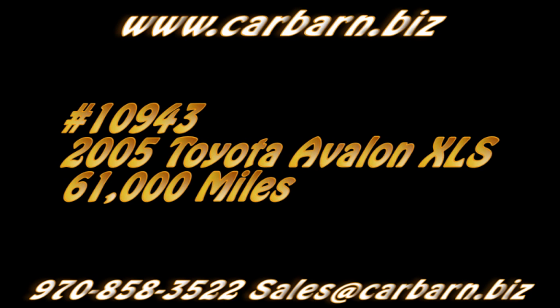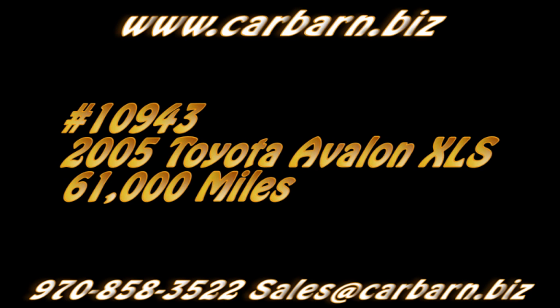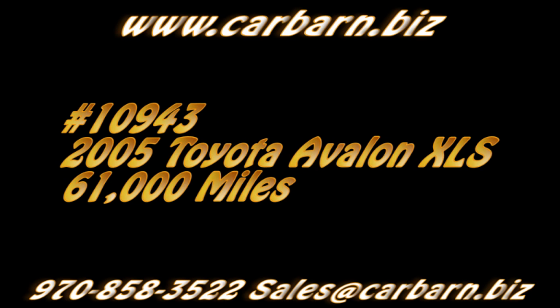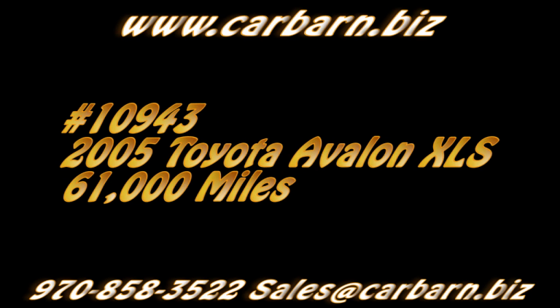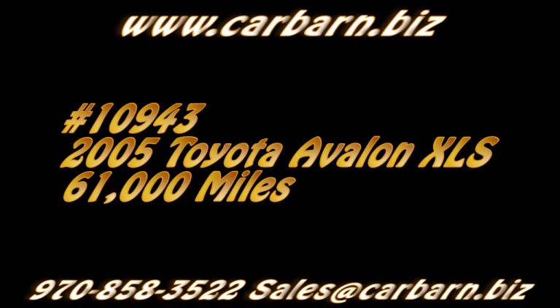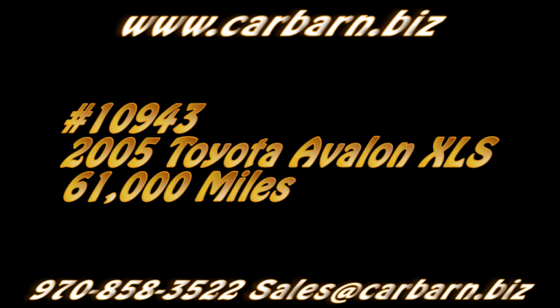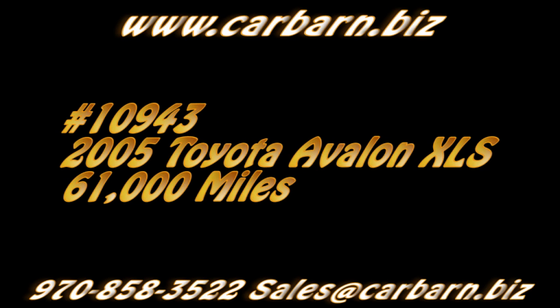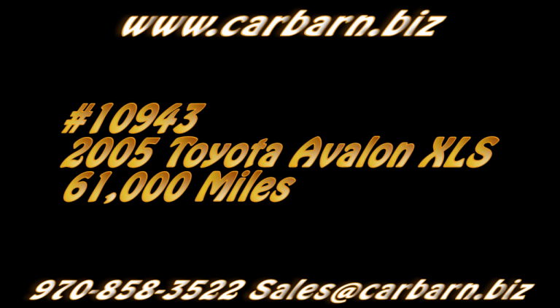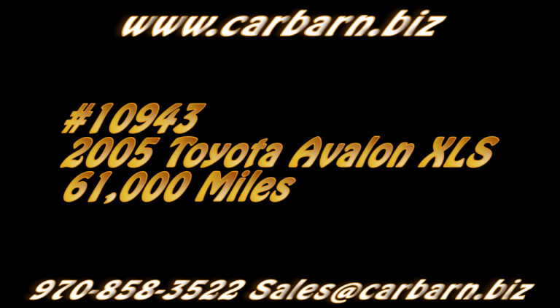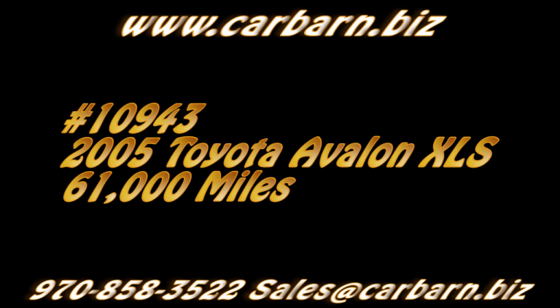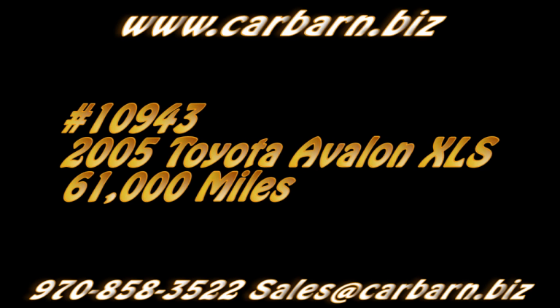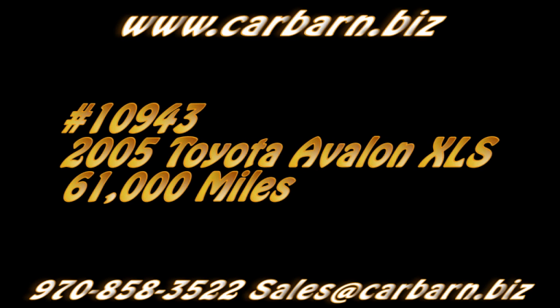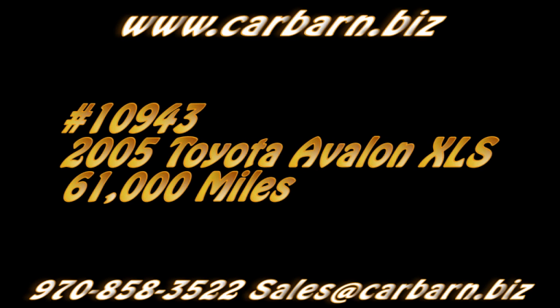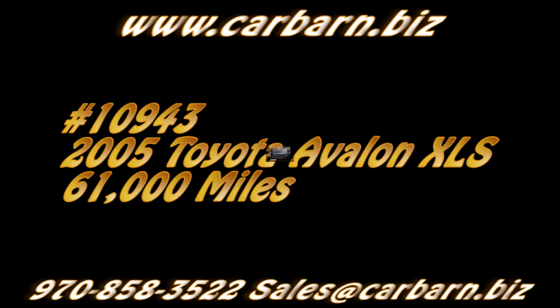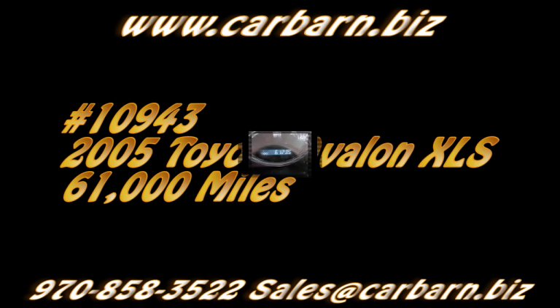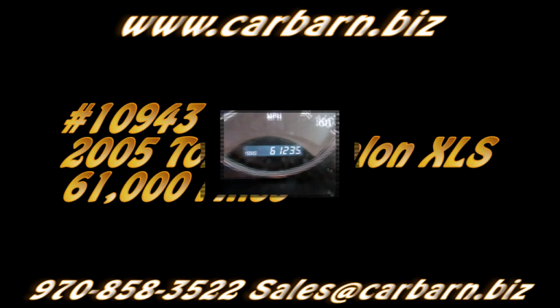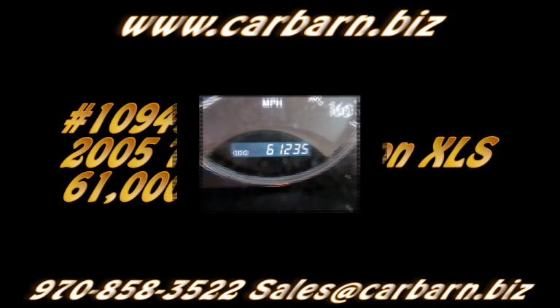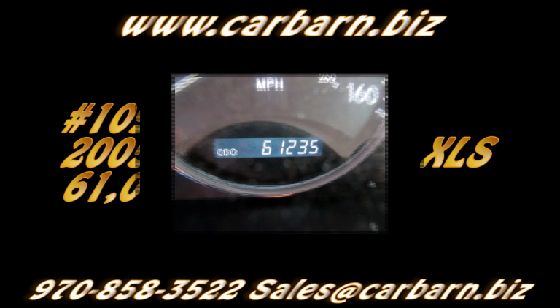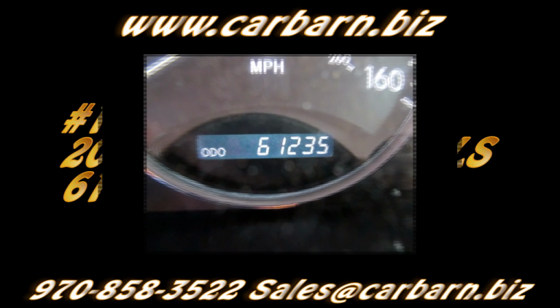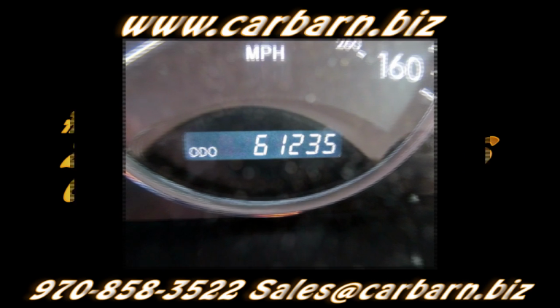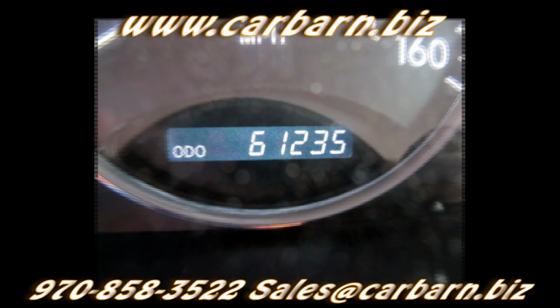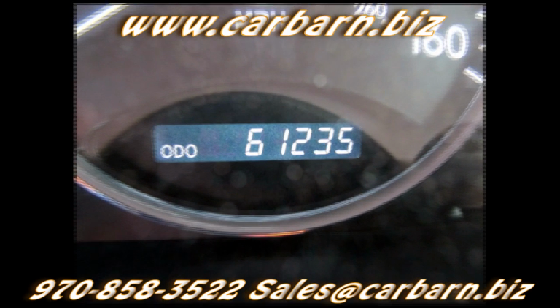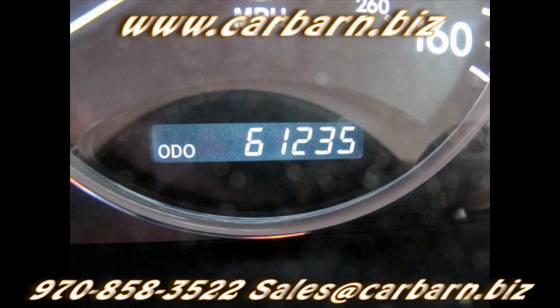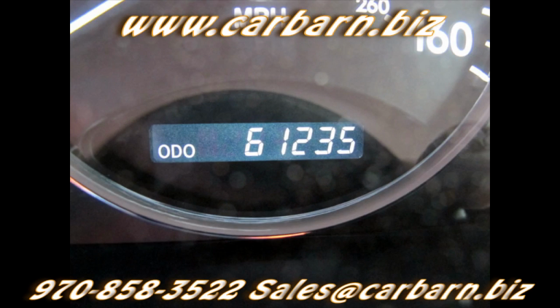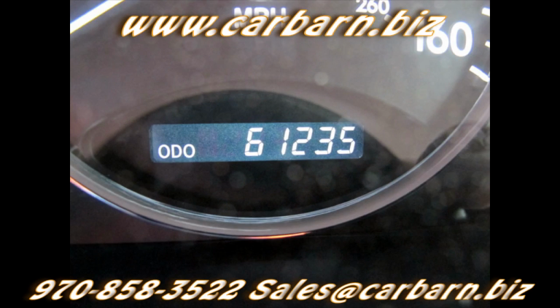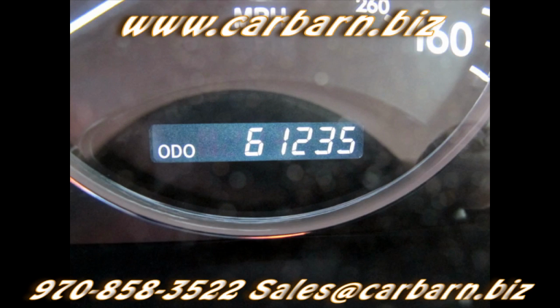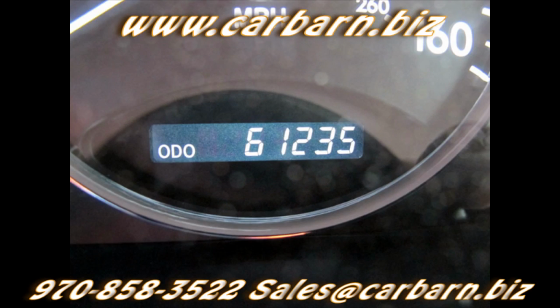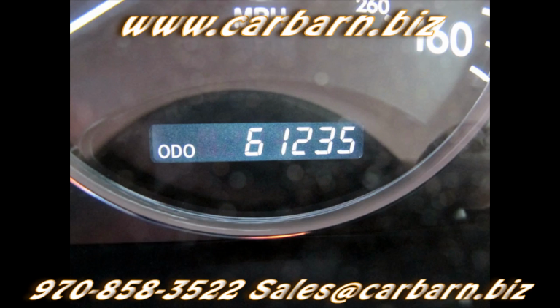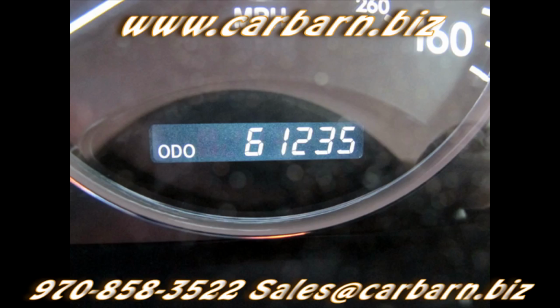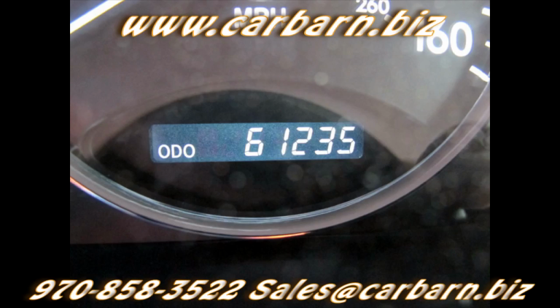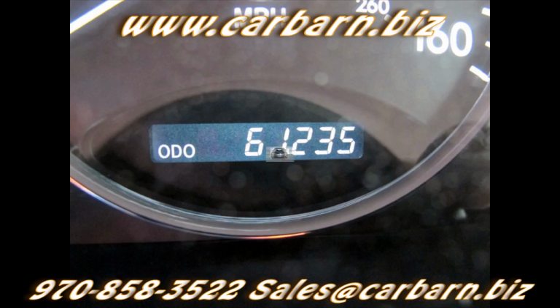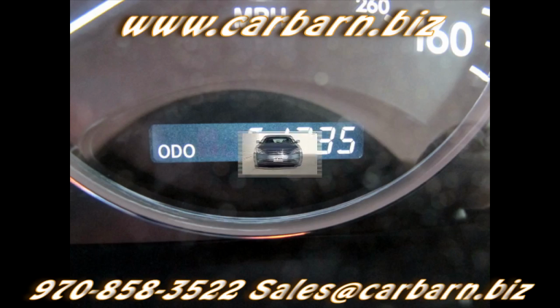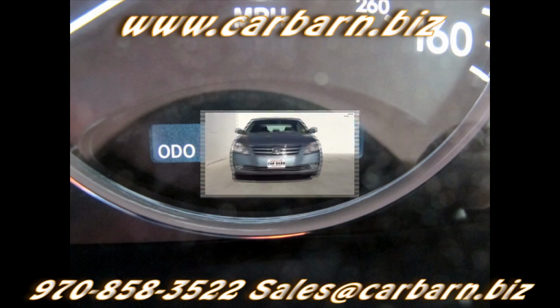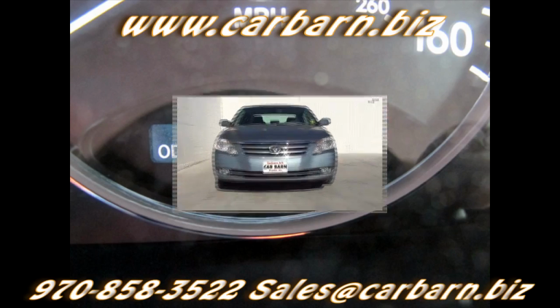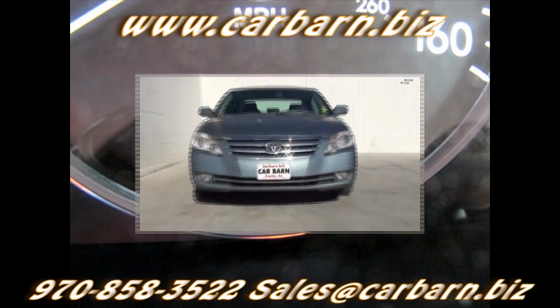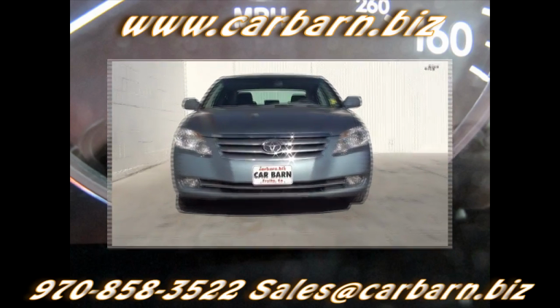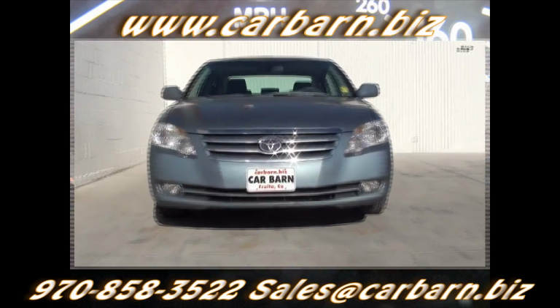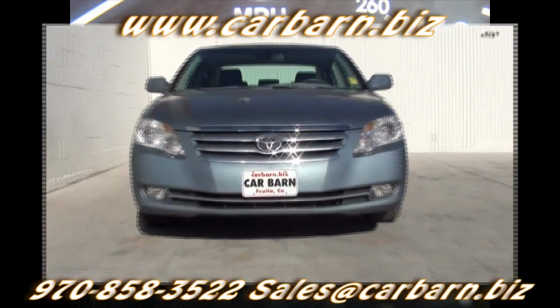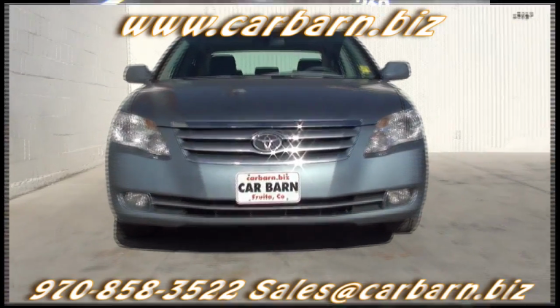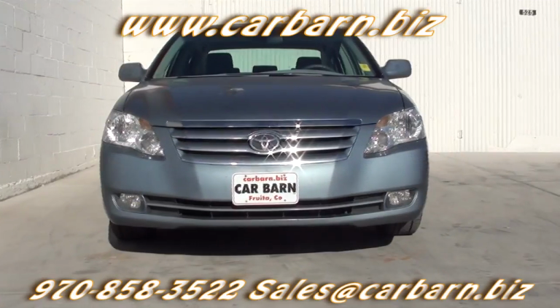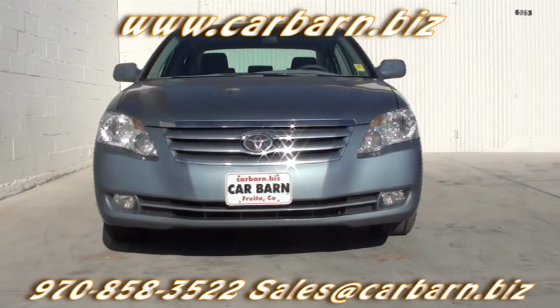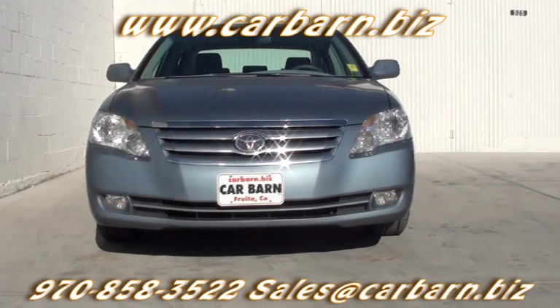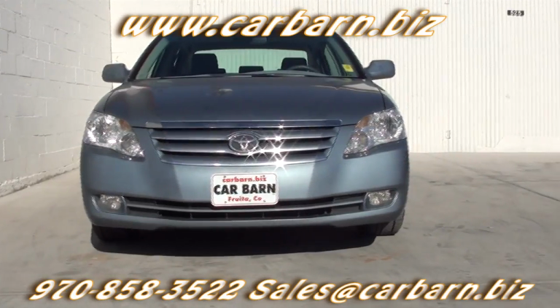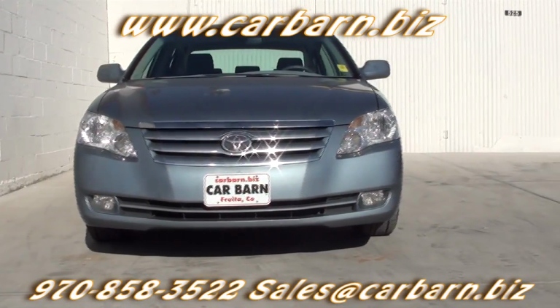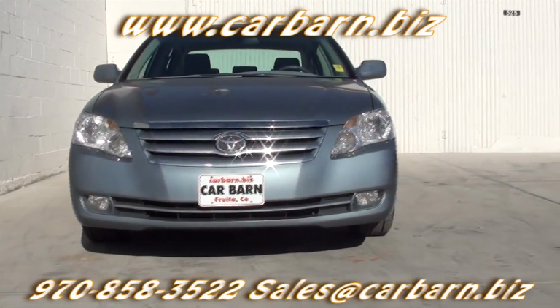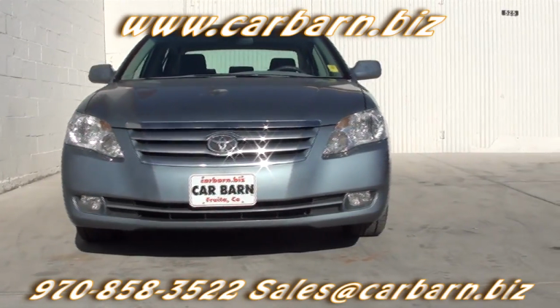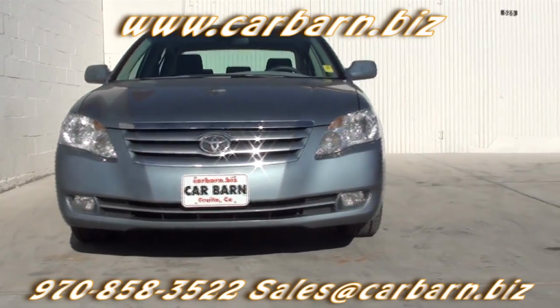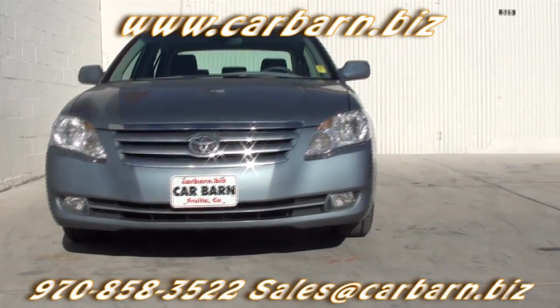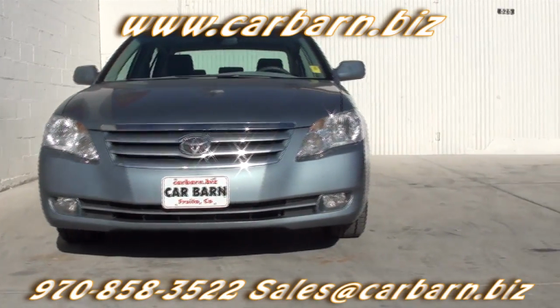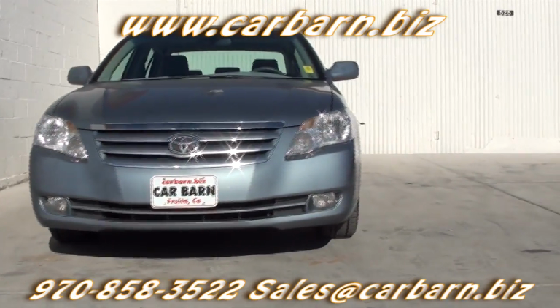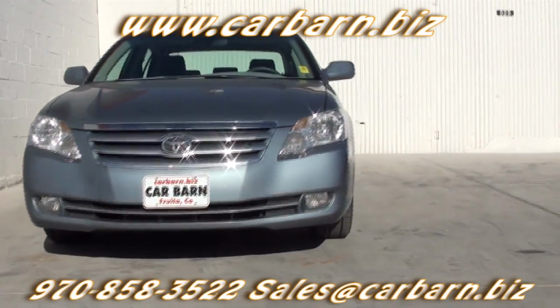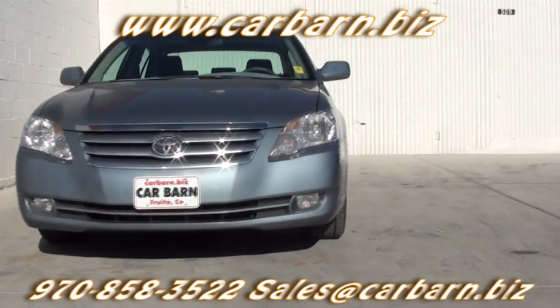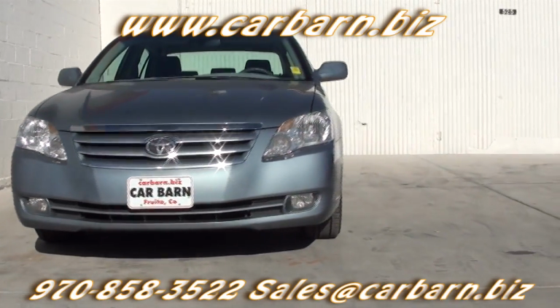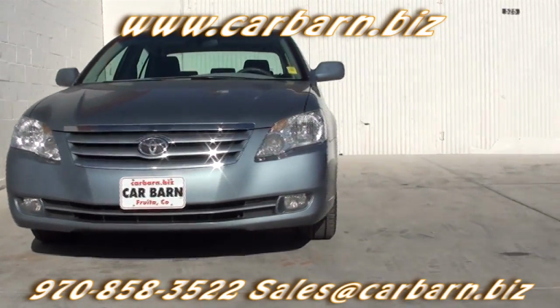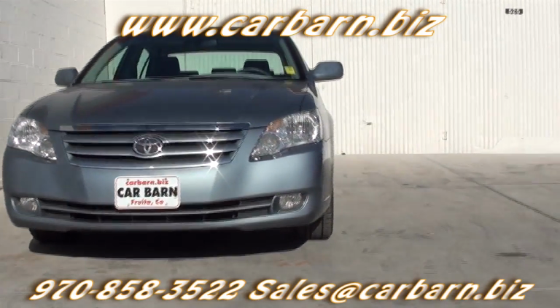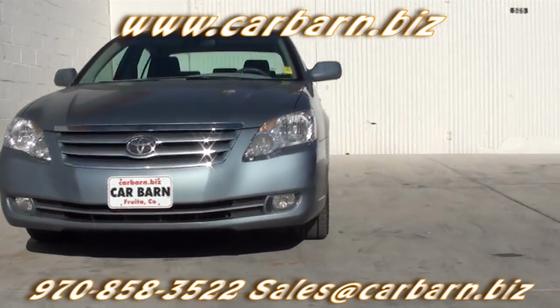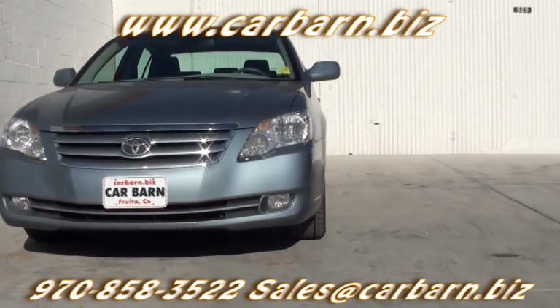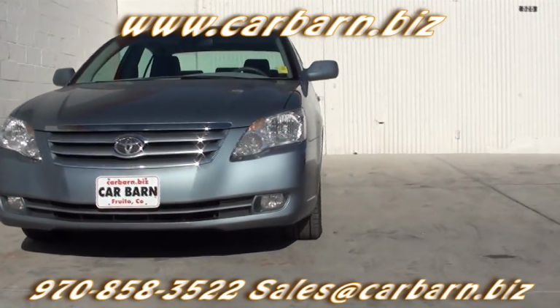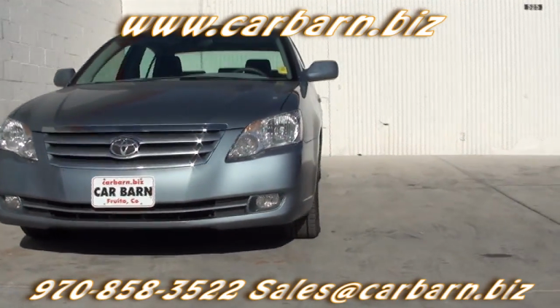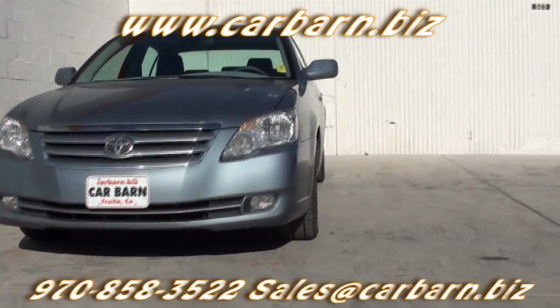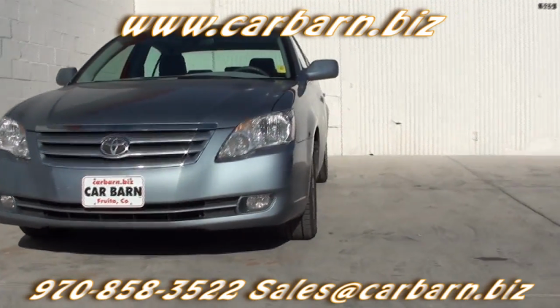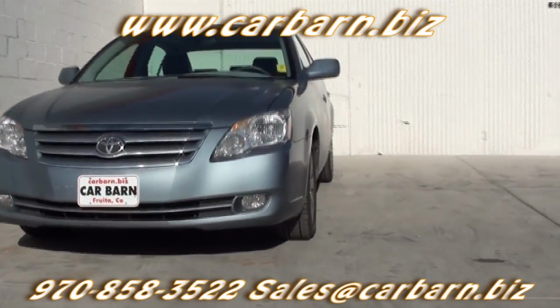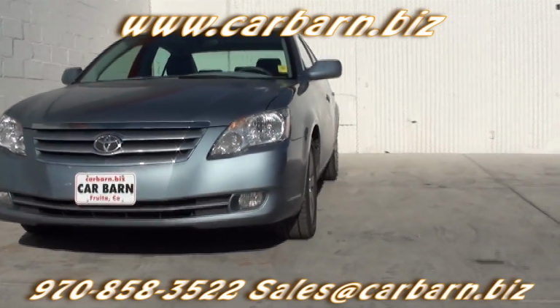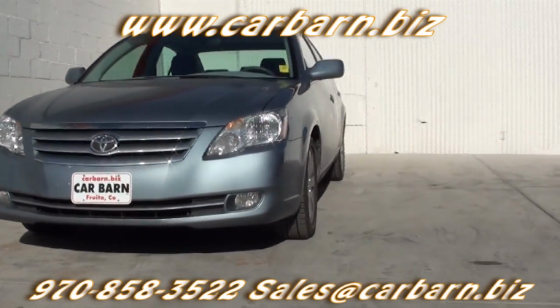Hi, Kevin here at Carbarn in Fruita, Colorado. Thanks for taking the time to look at my 2005 Toyota Avalon.